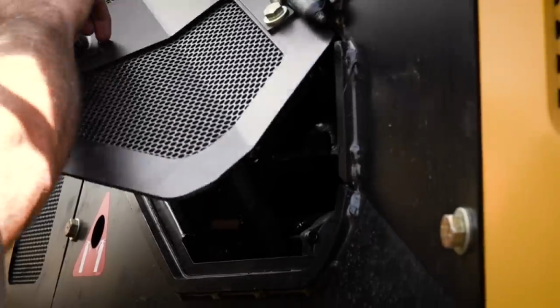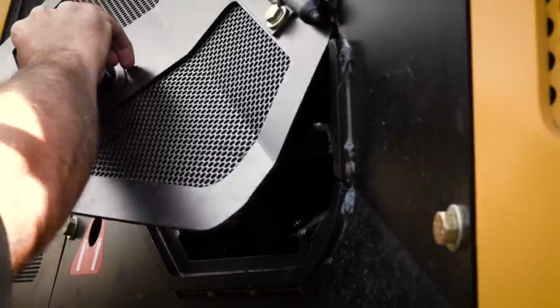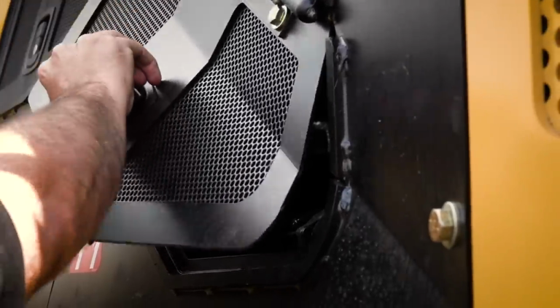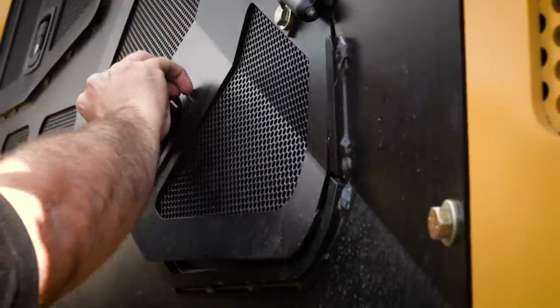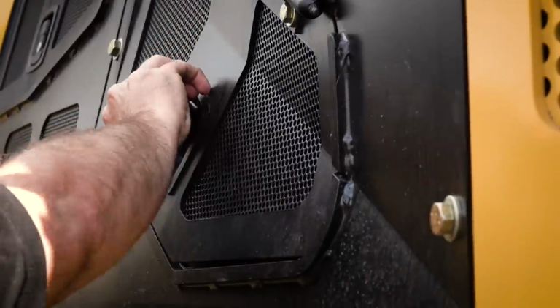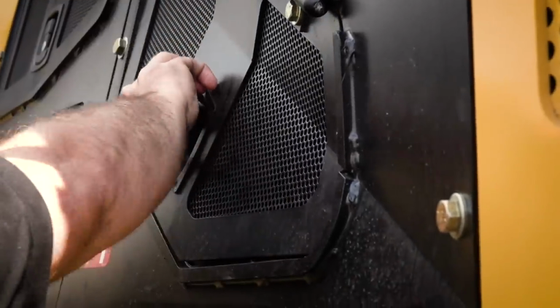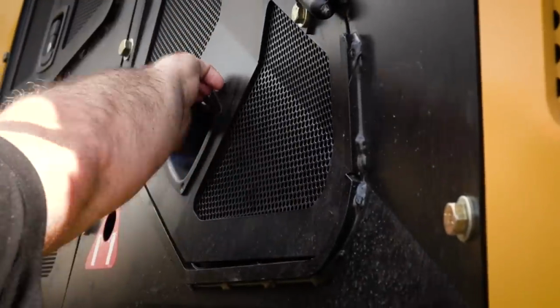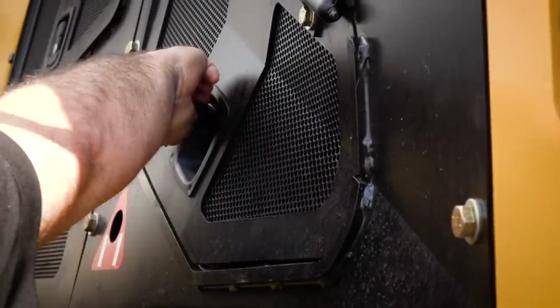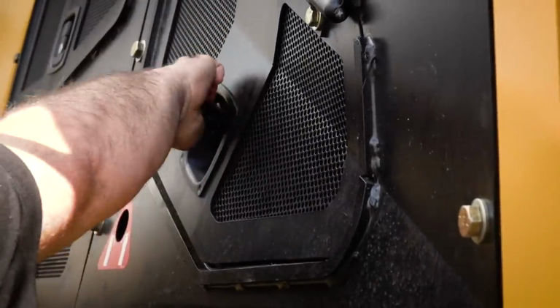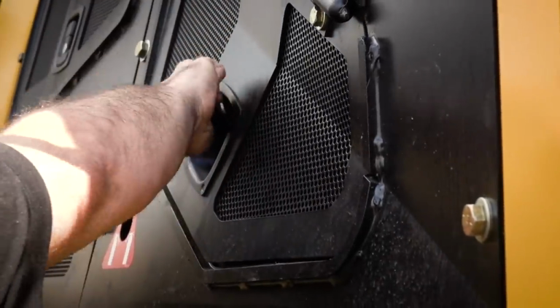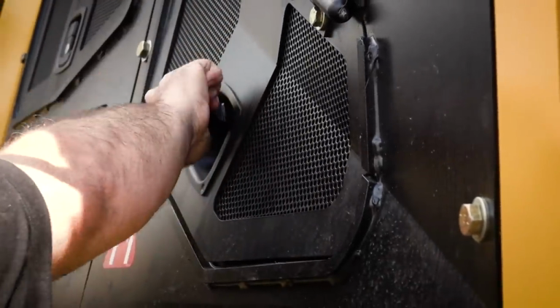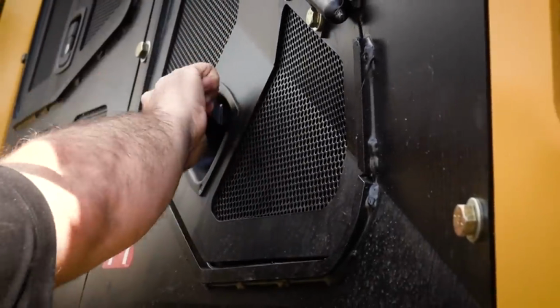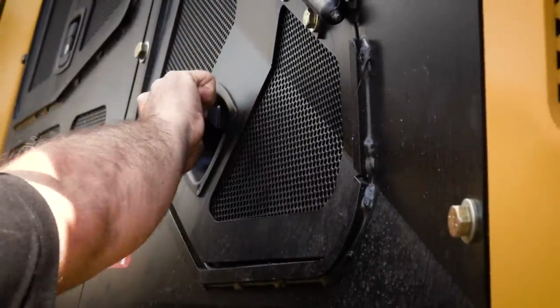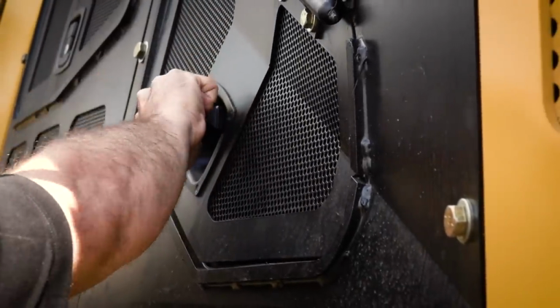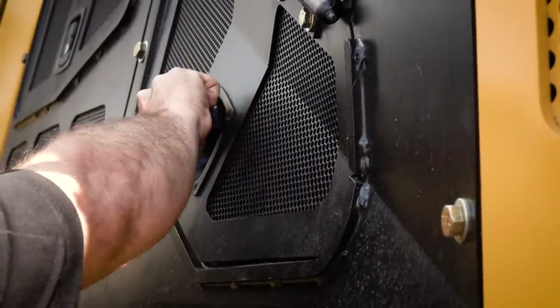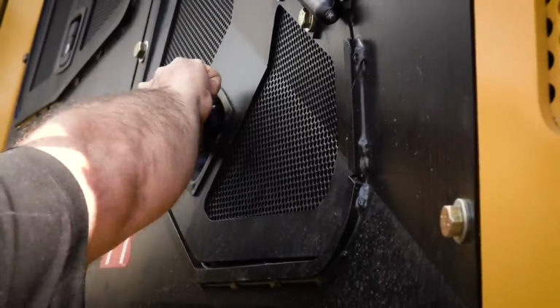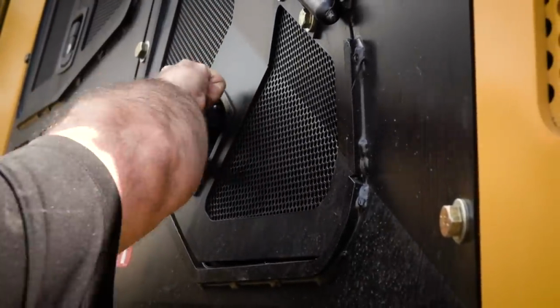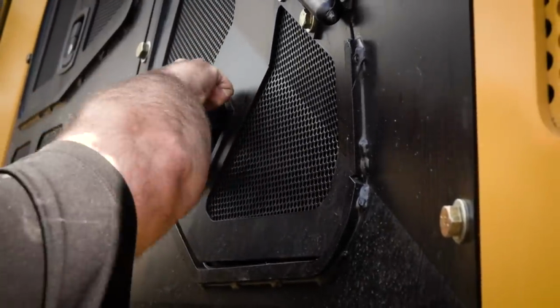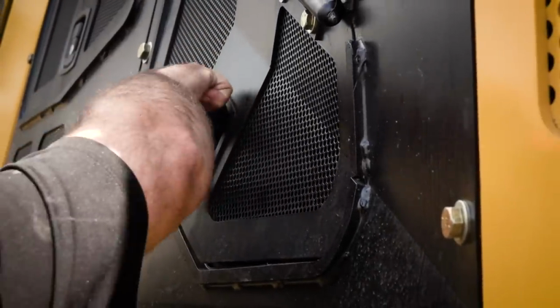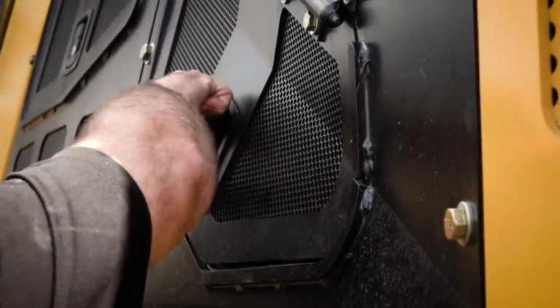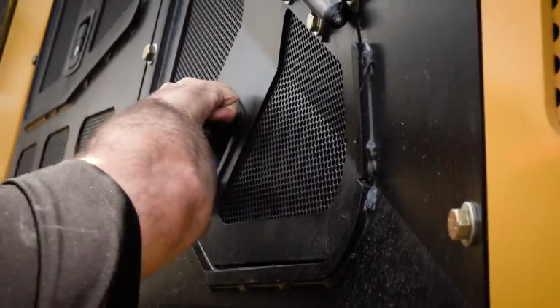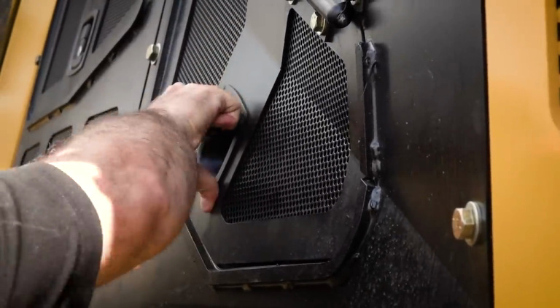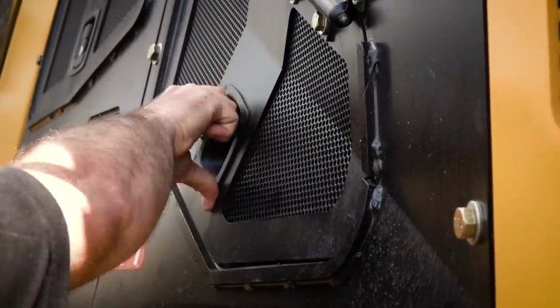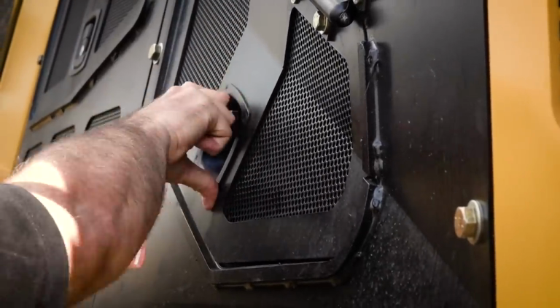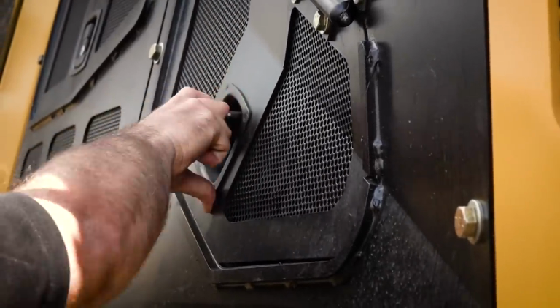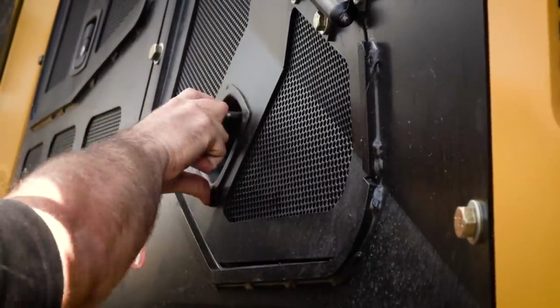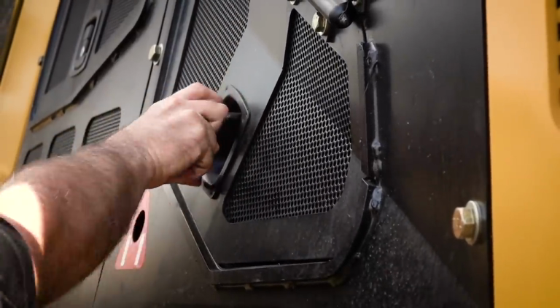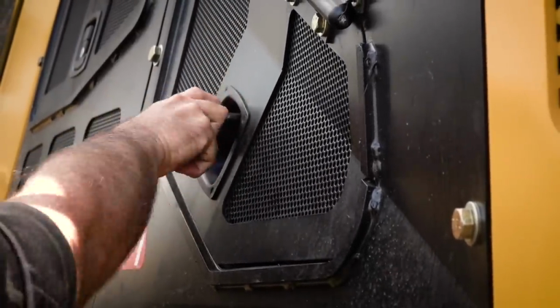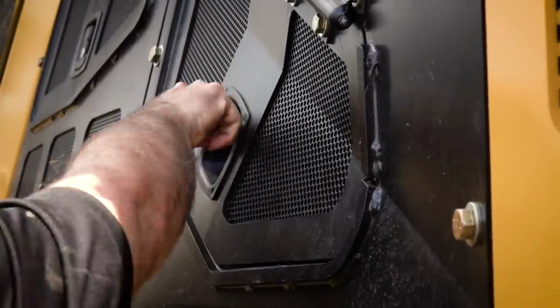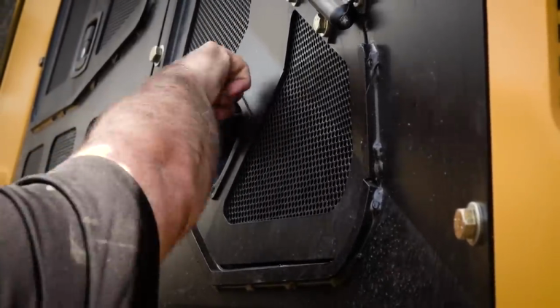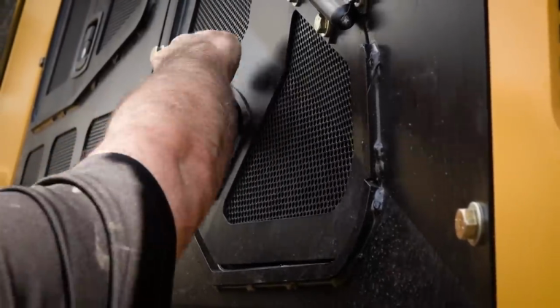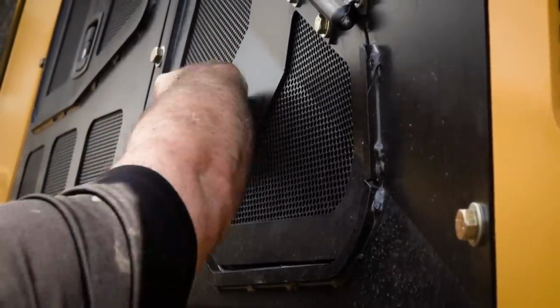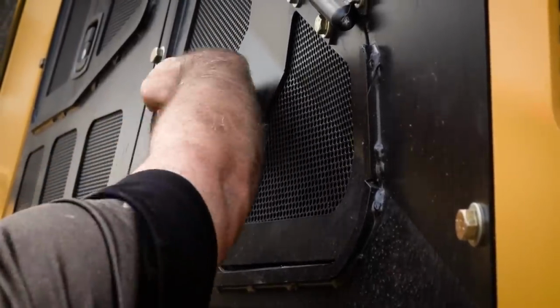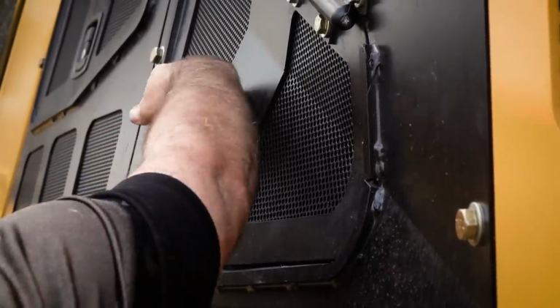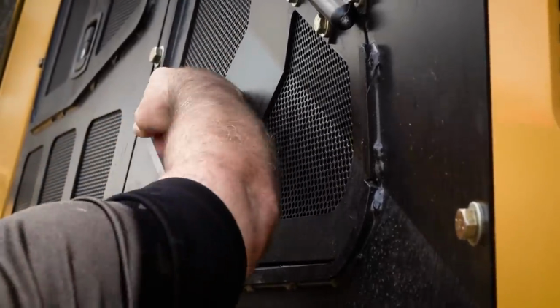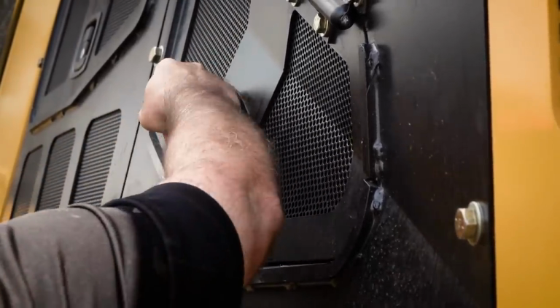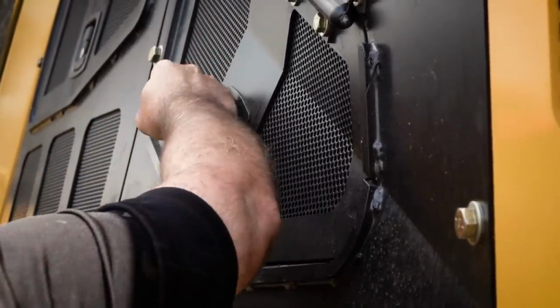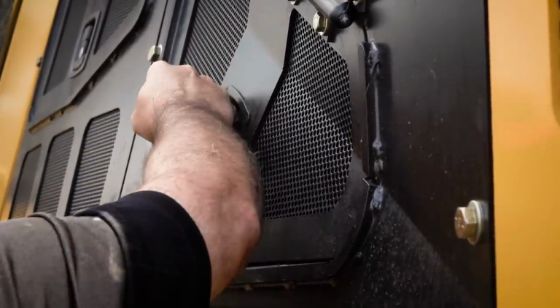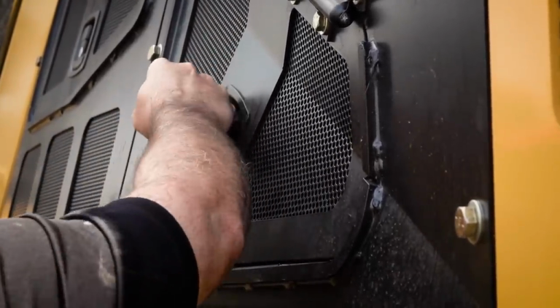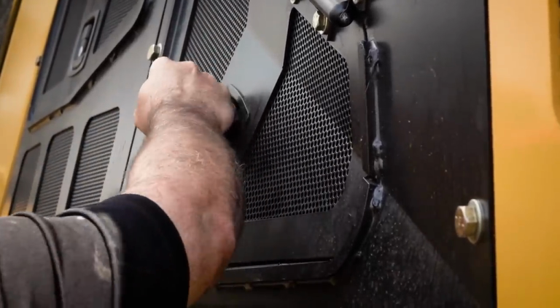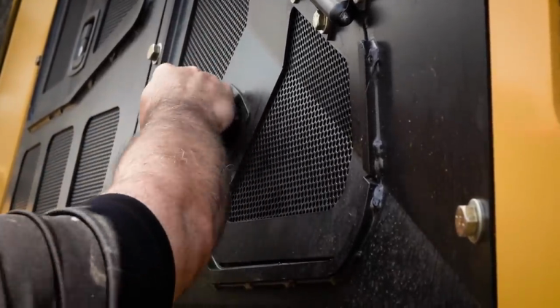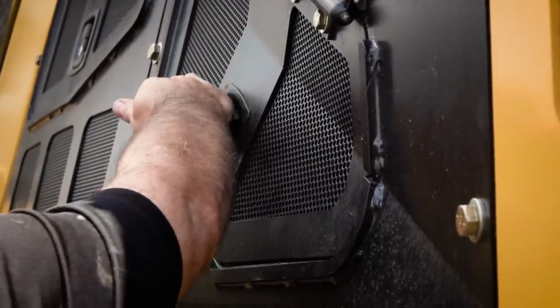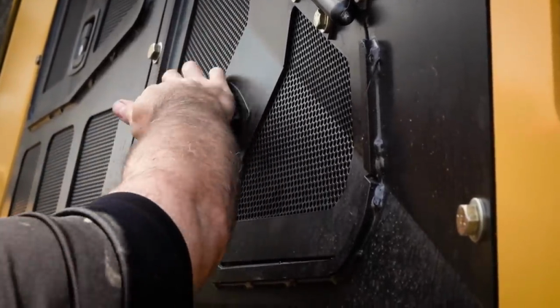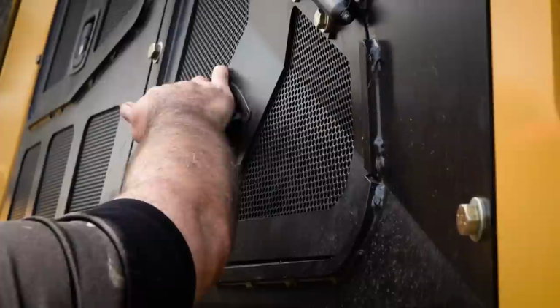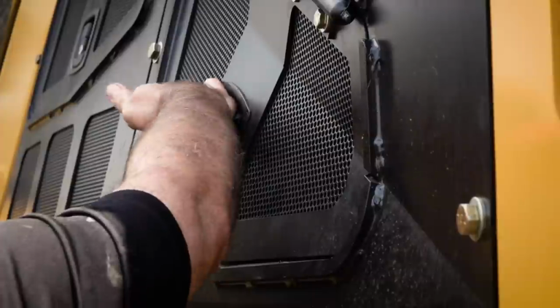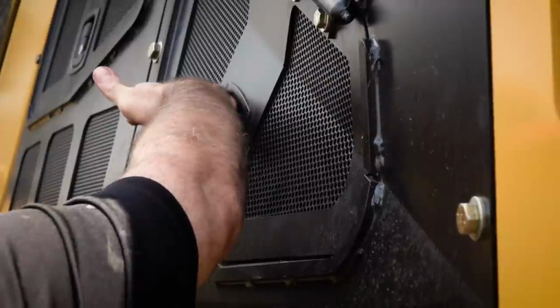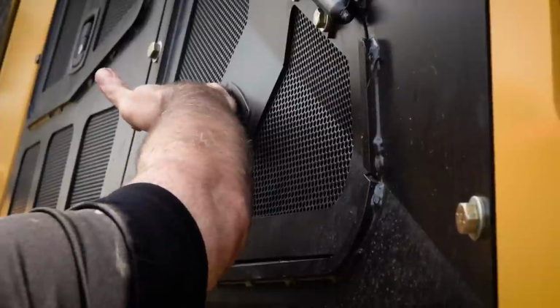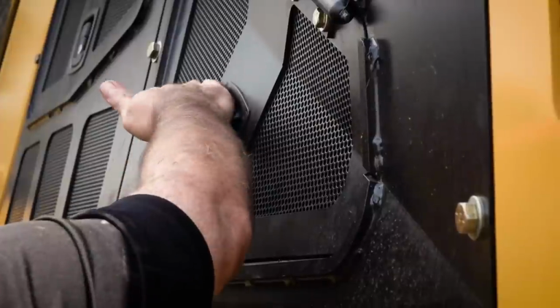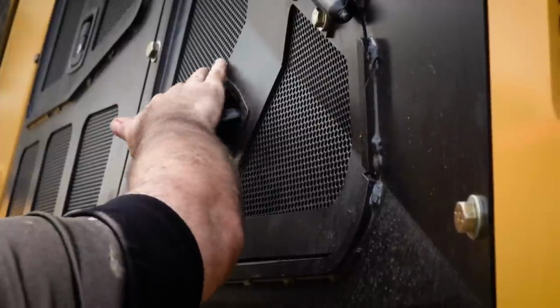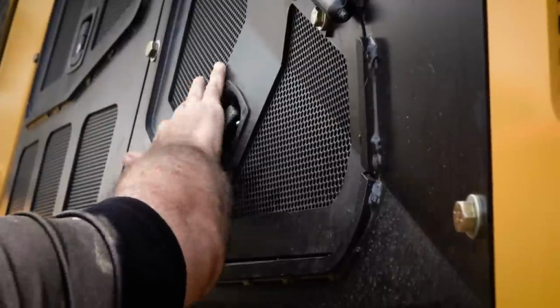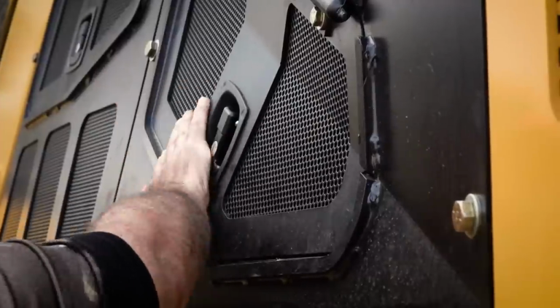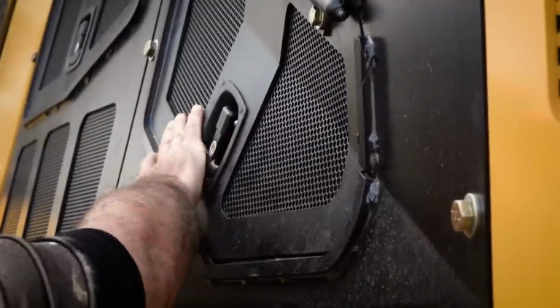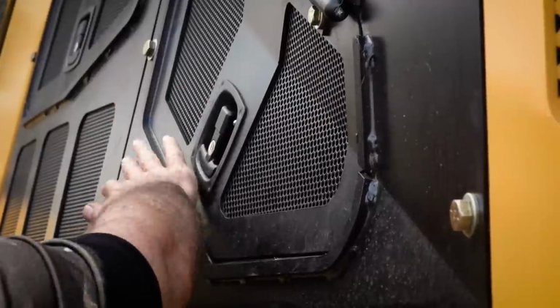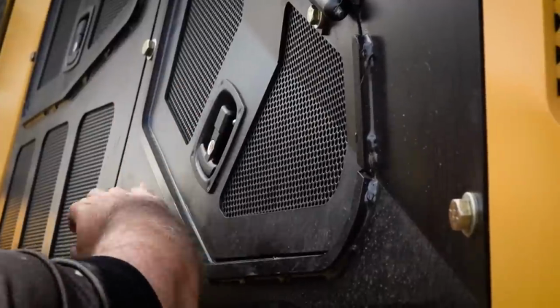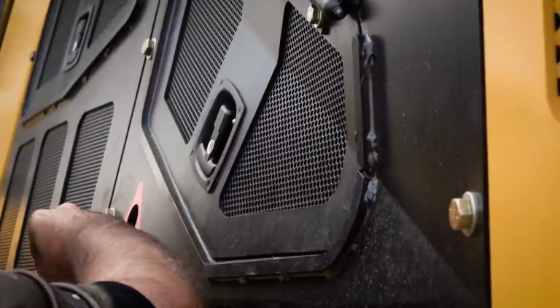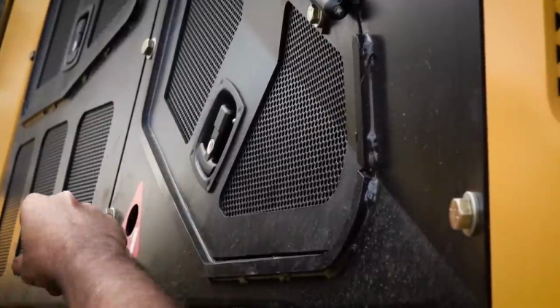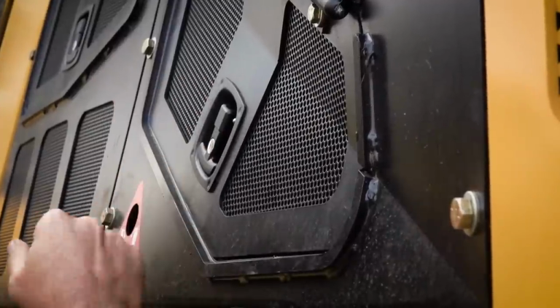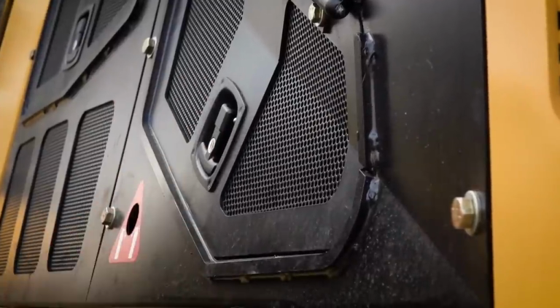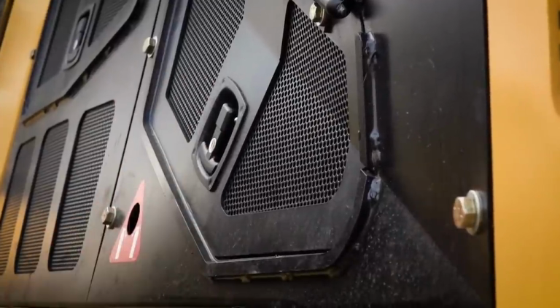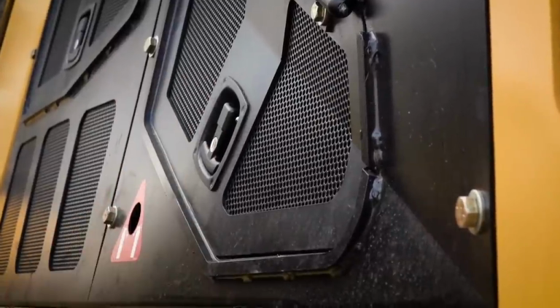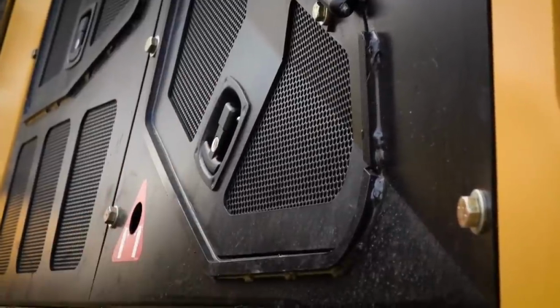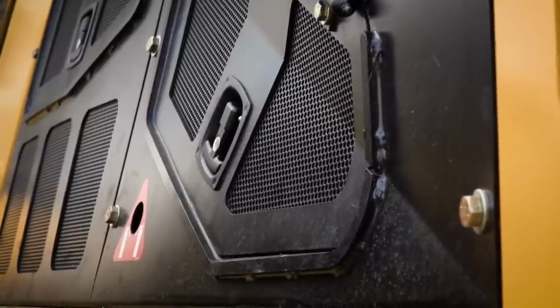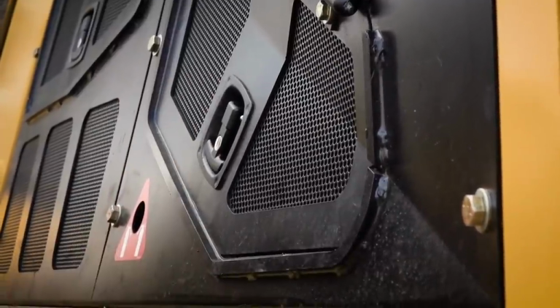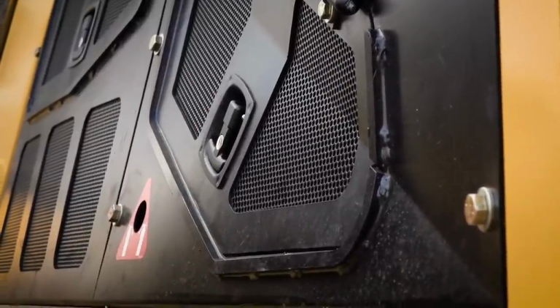We've also changed the latches on the doors. We've gone to a compression style latch, so as you fold the latch down it pulls the door tight to the frame.